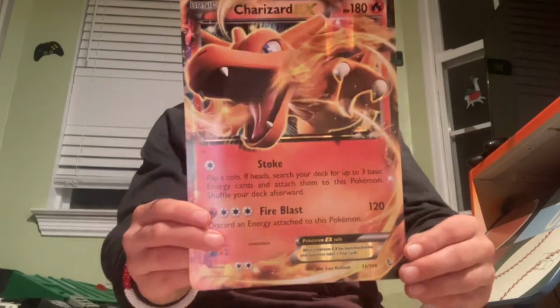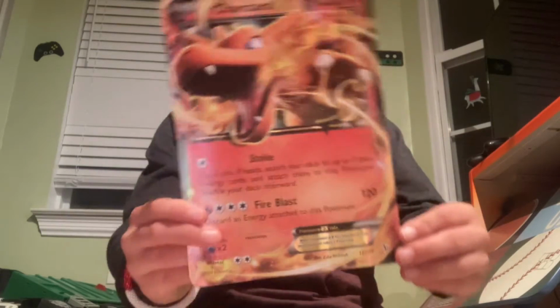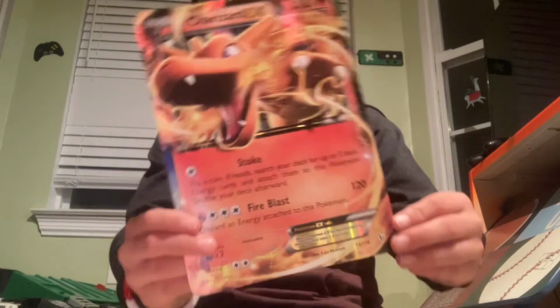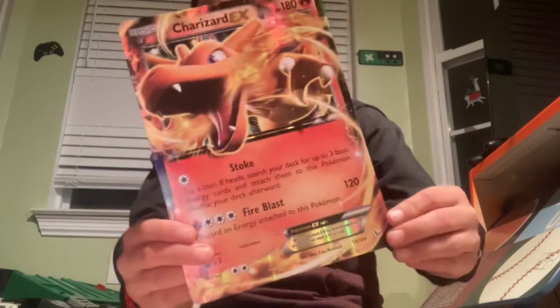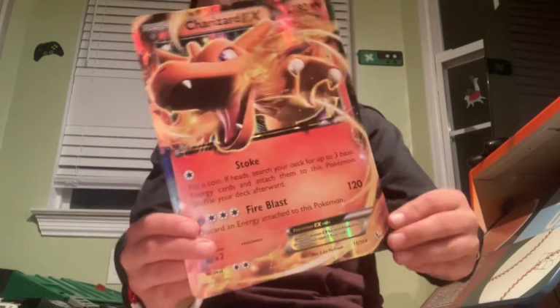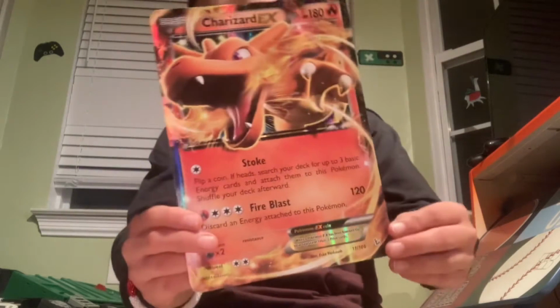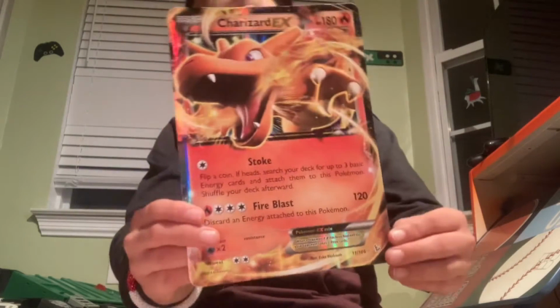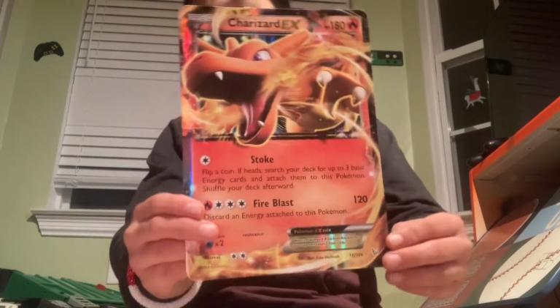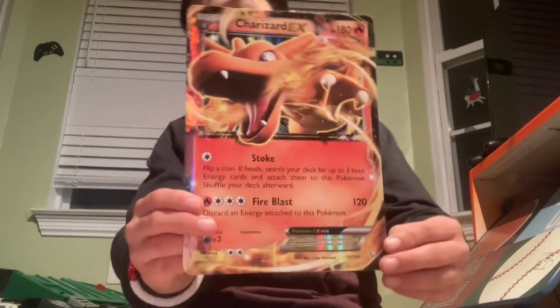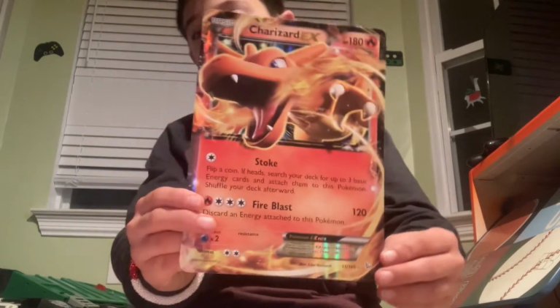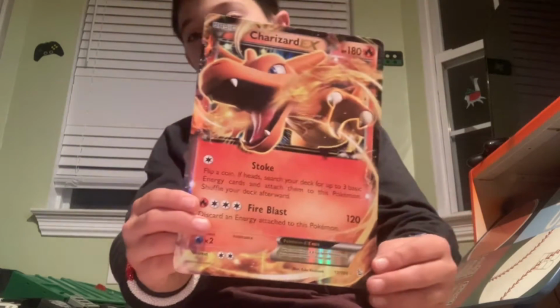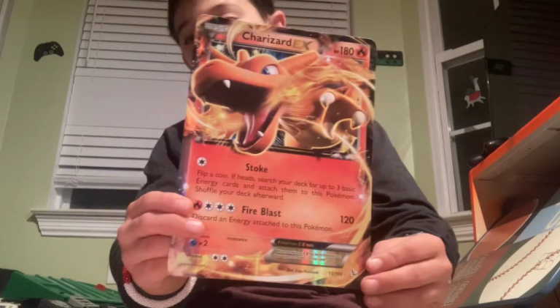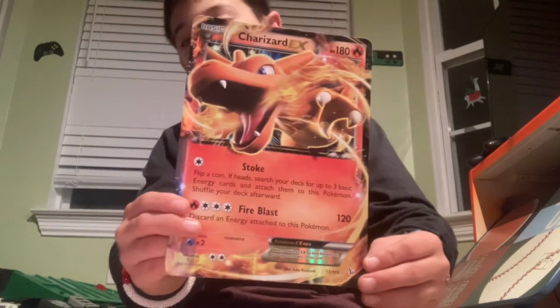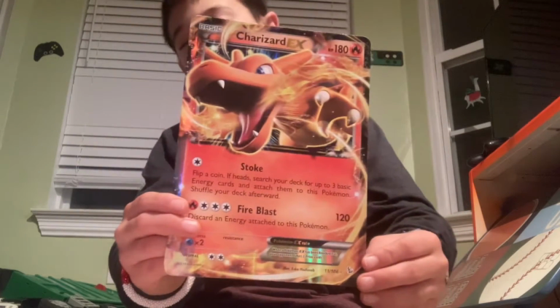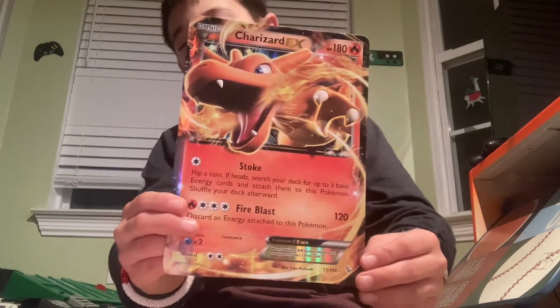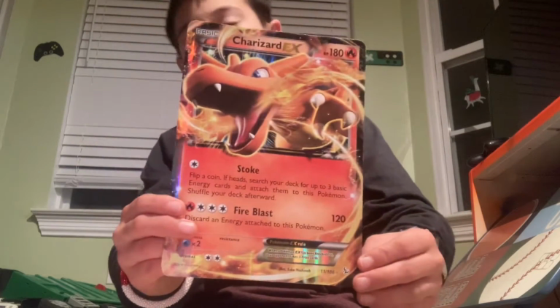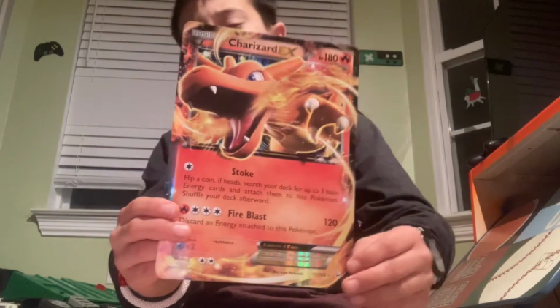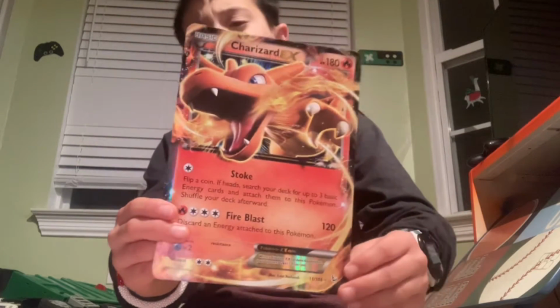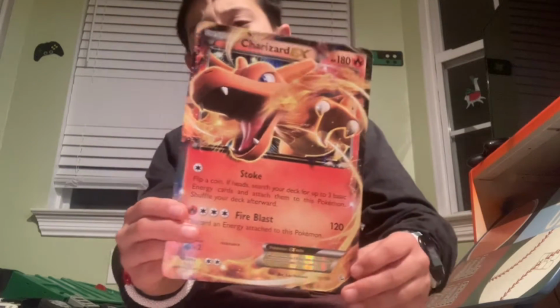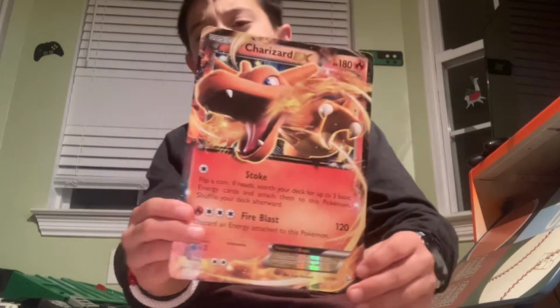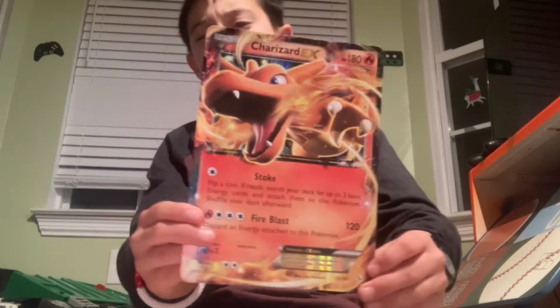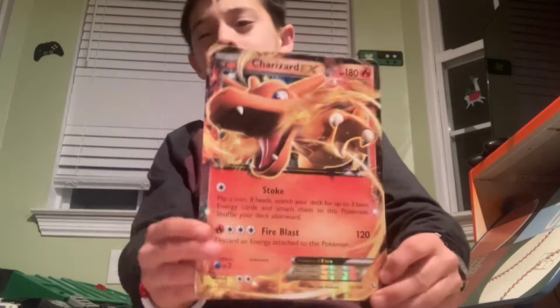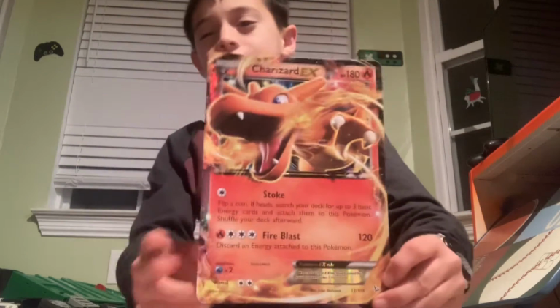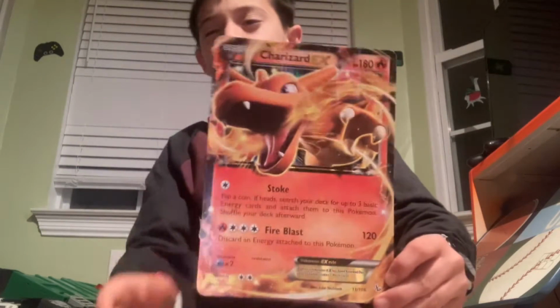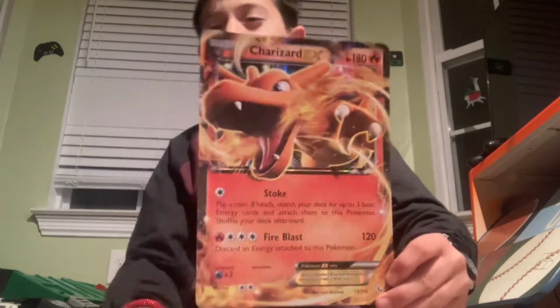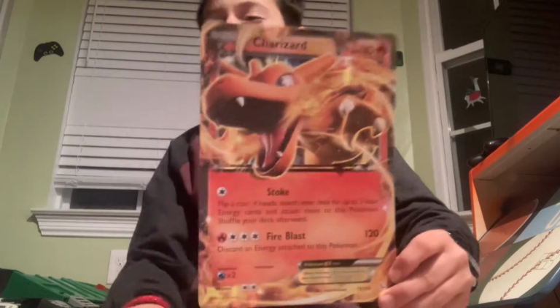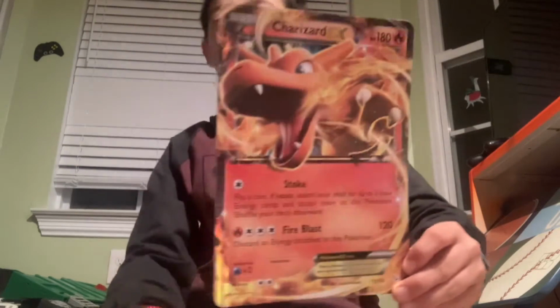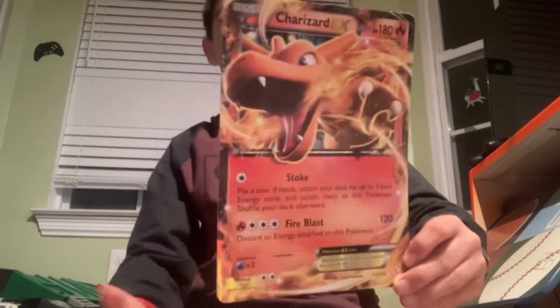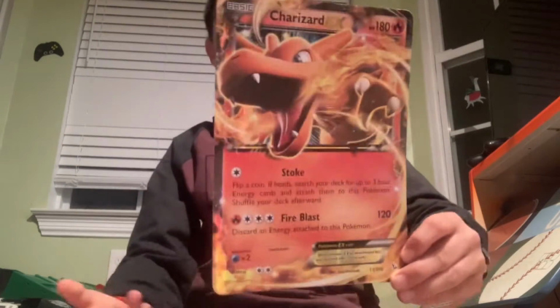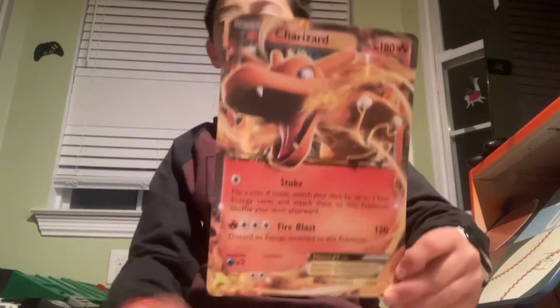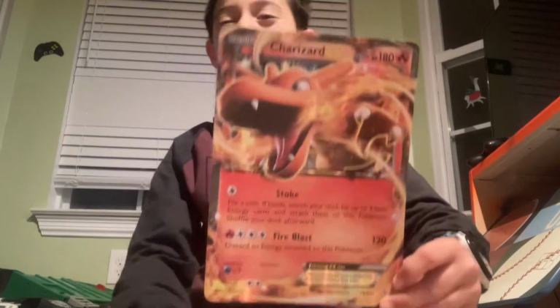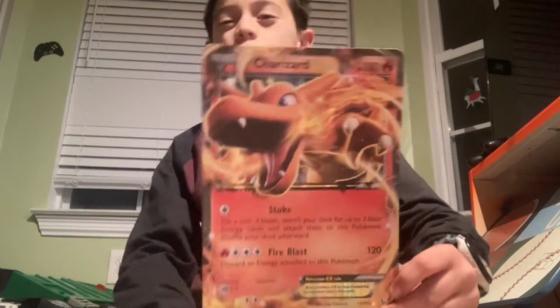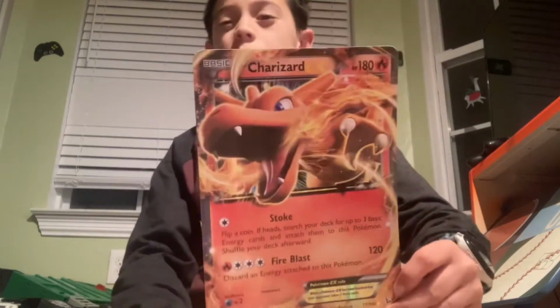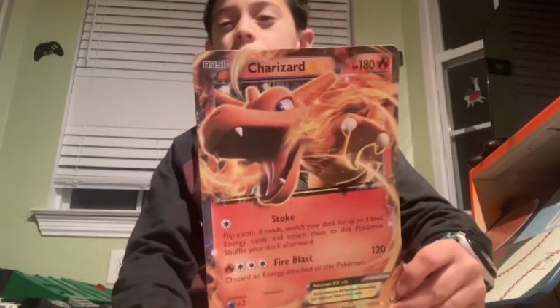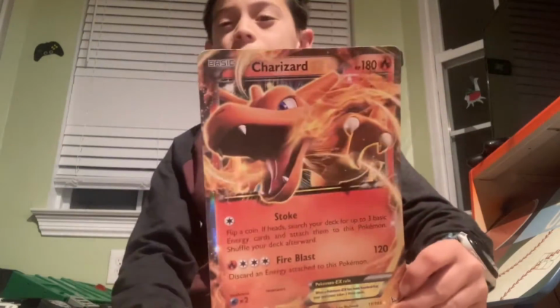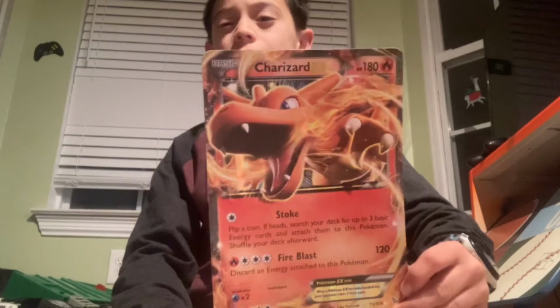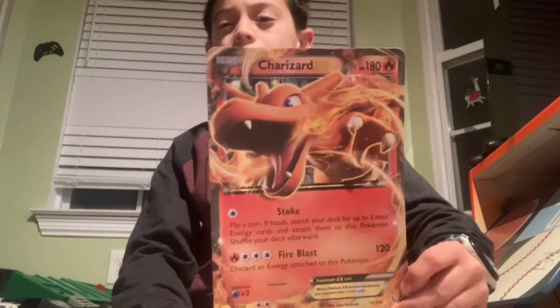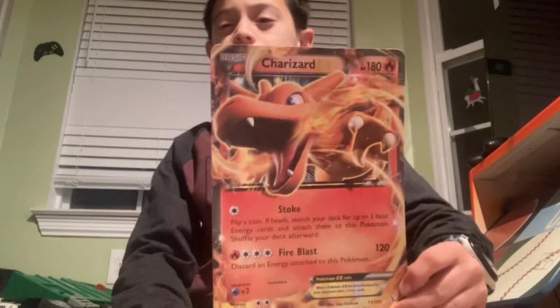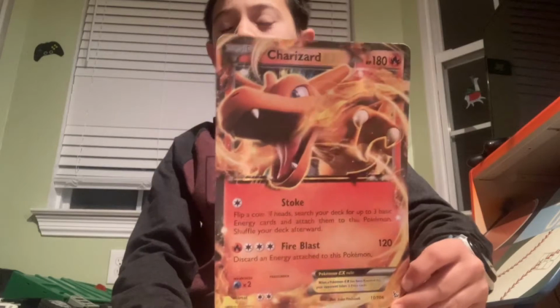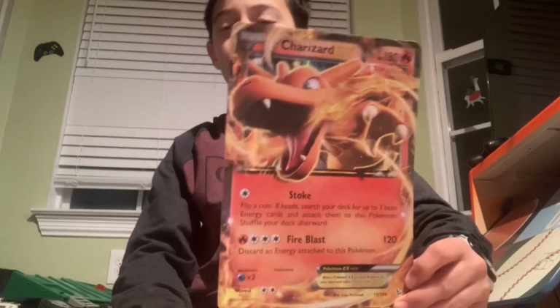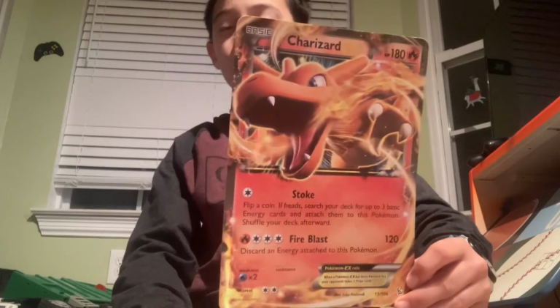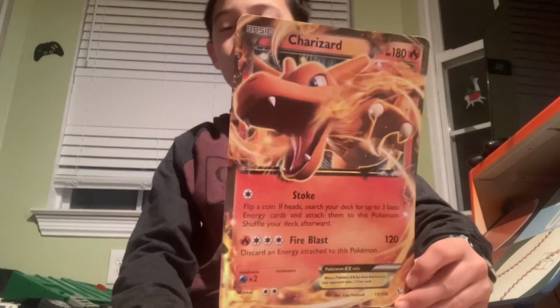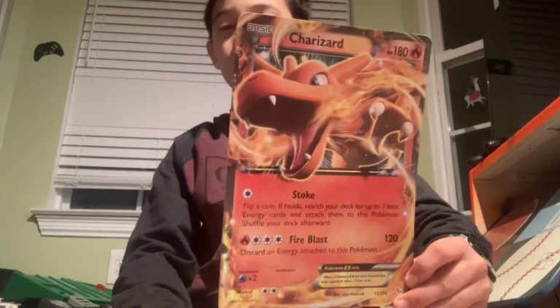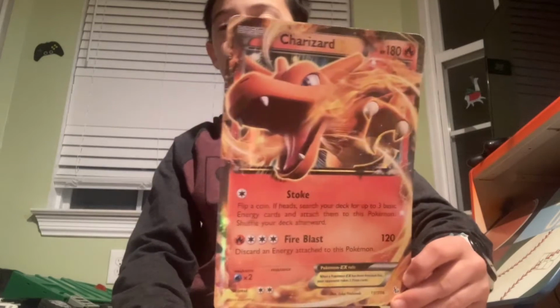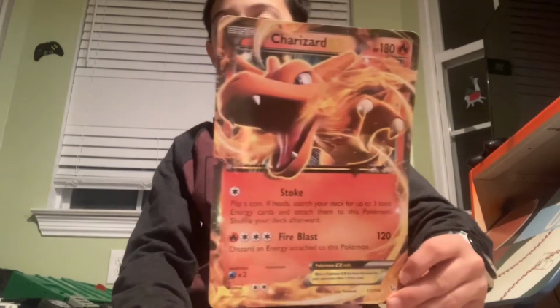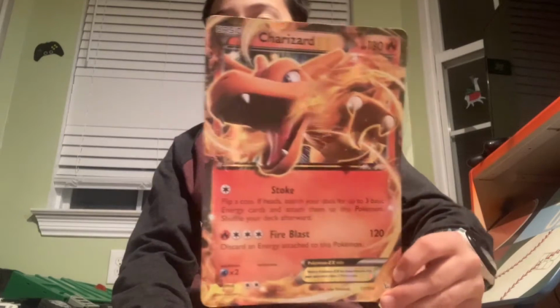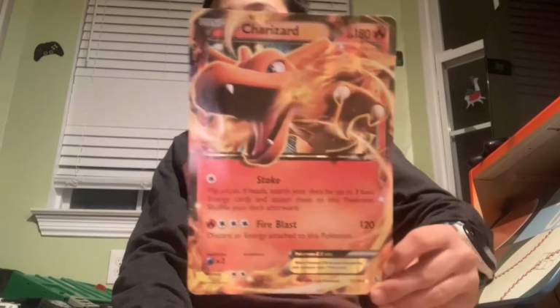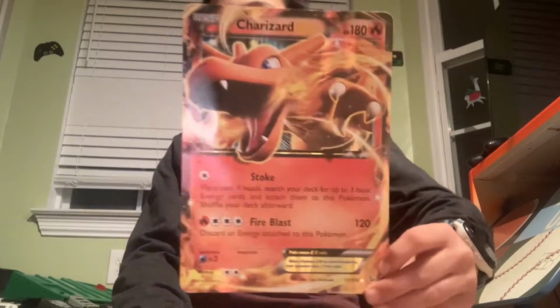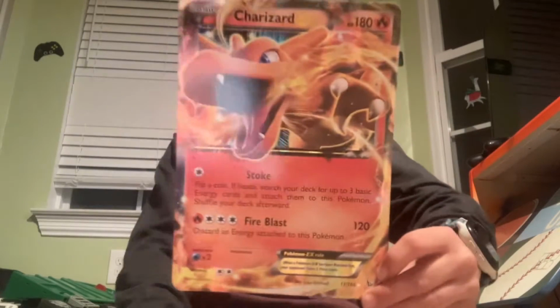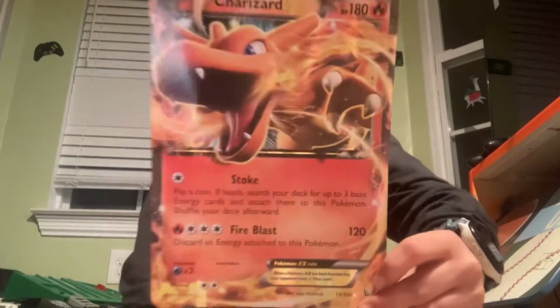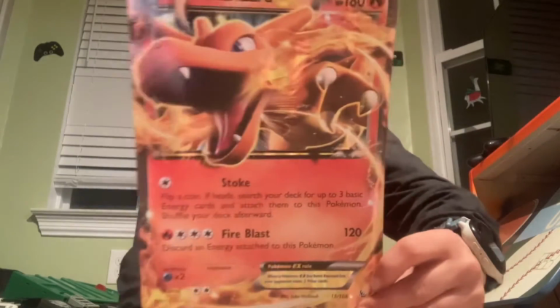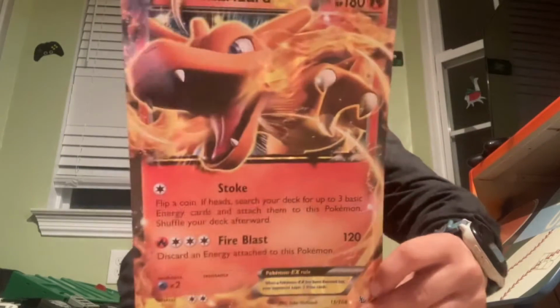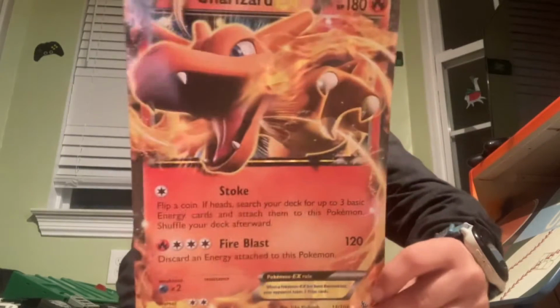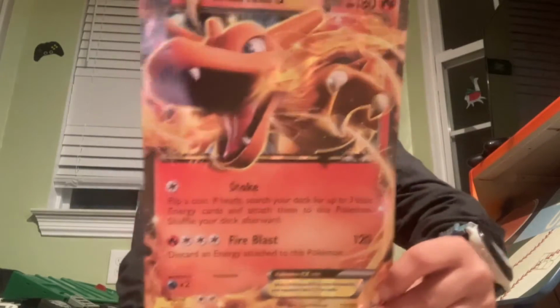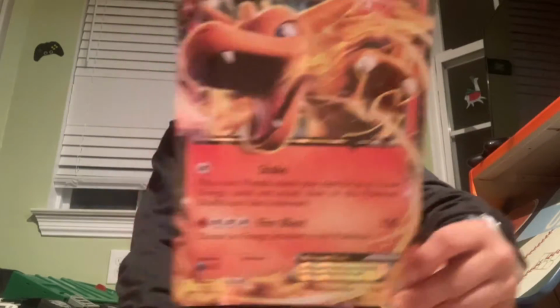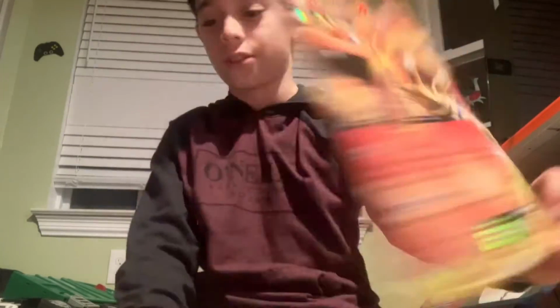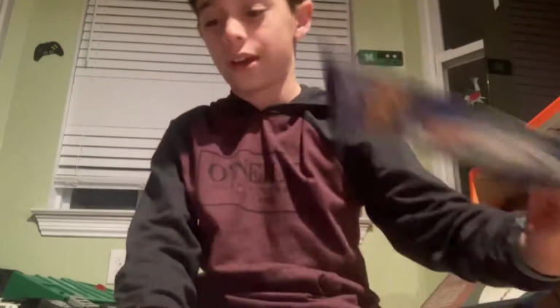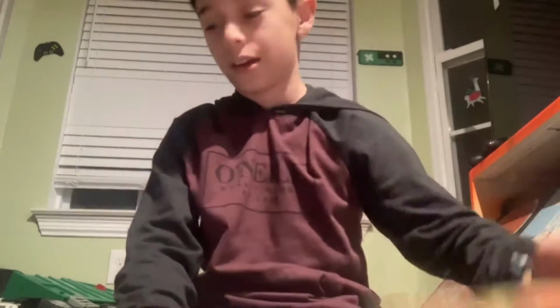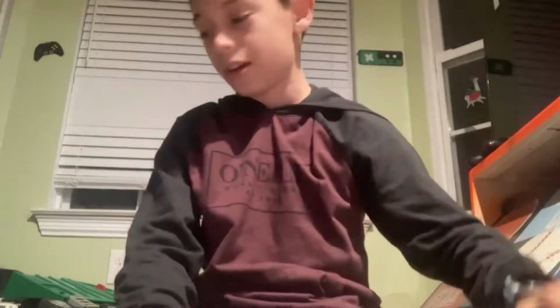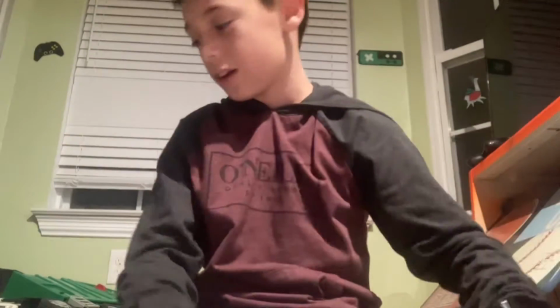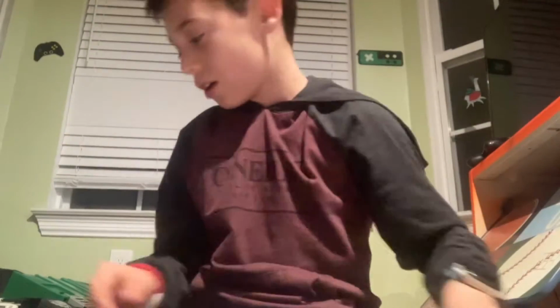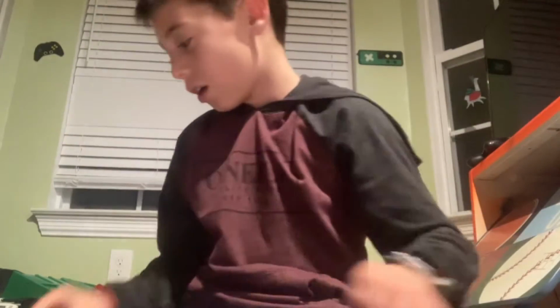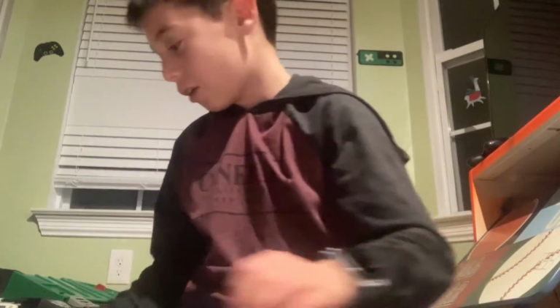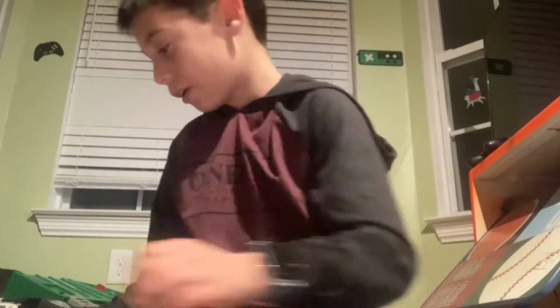Here's the Charizard EX. I kept the box because it would go up in value, something like that. And here's the jumbo for that.